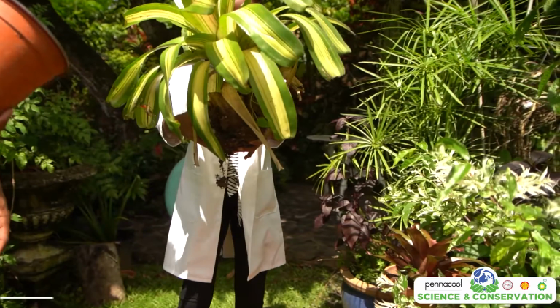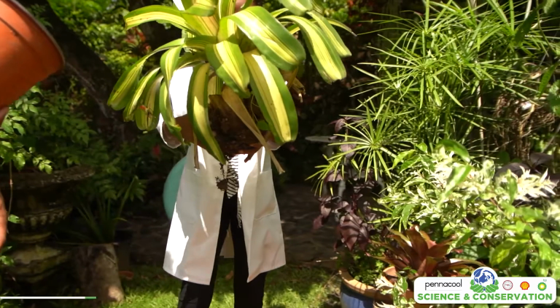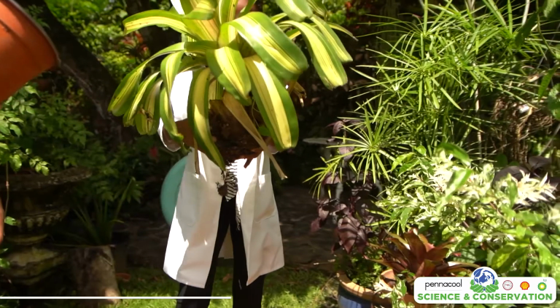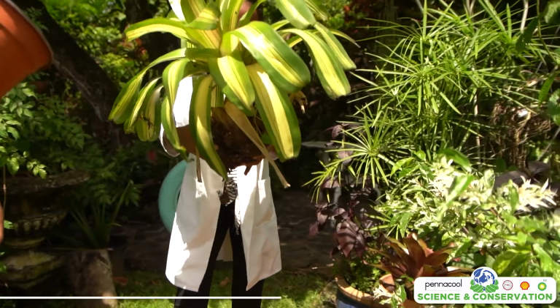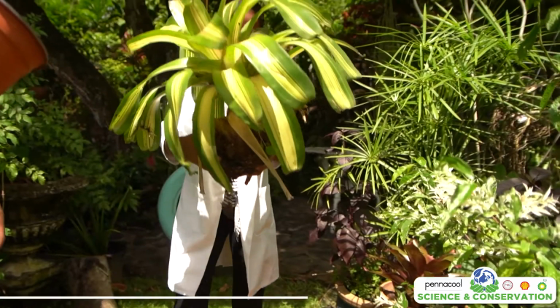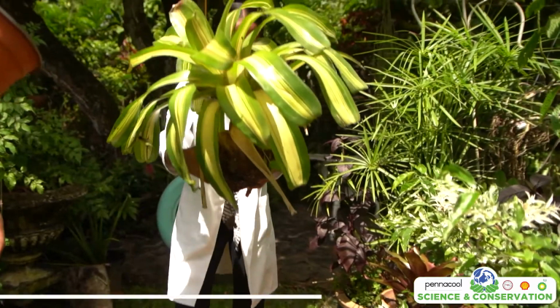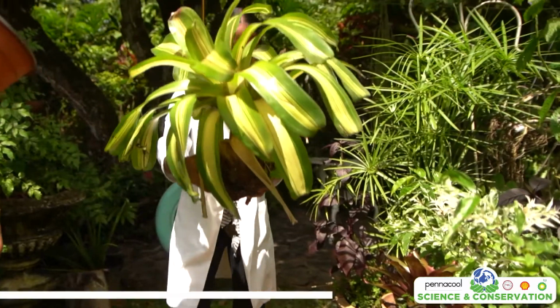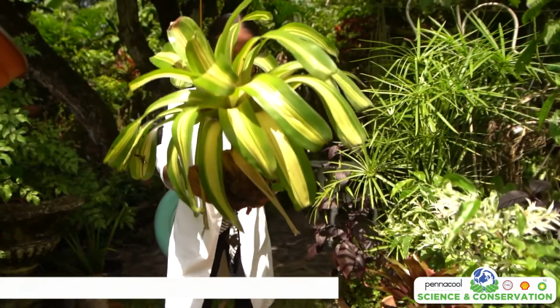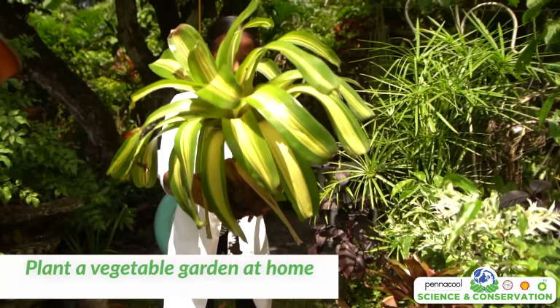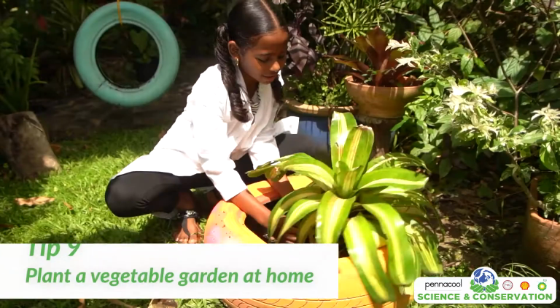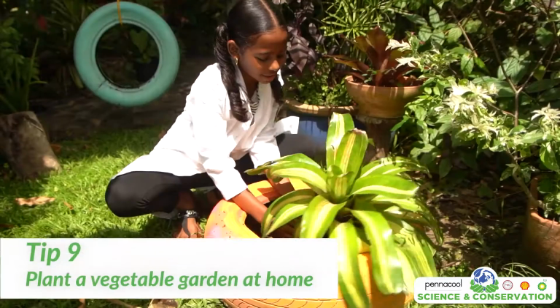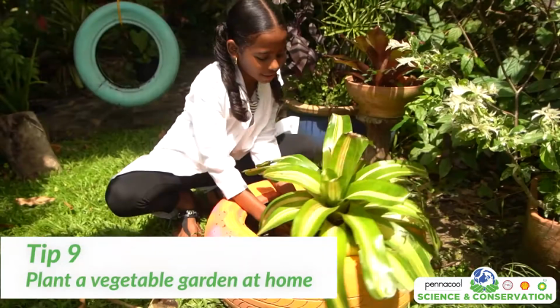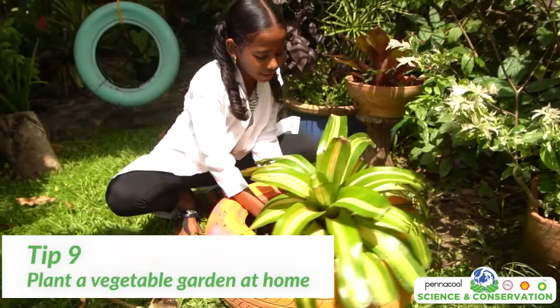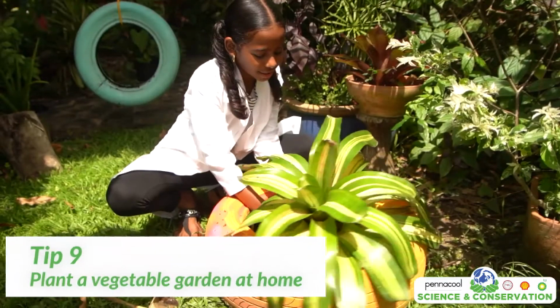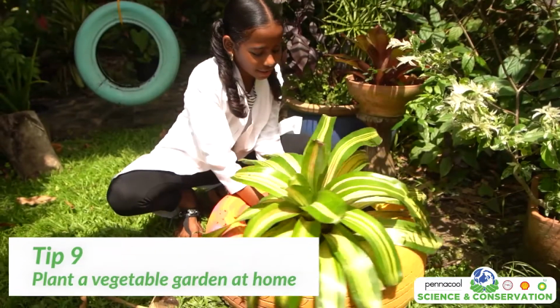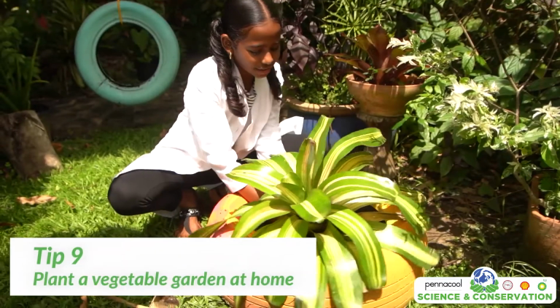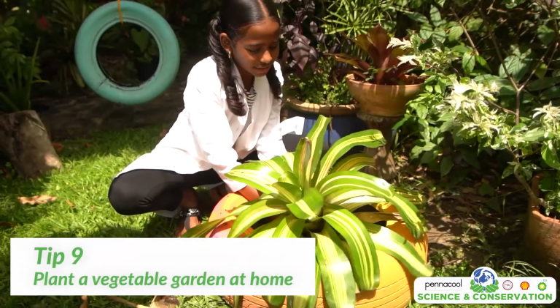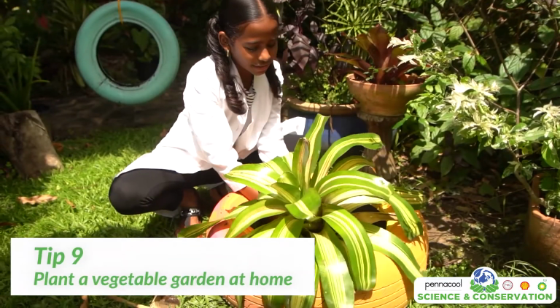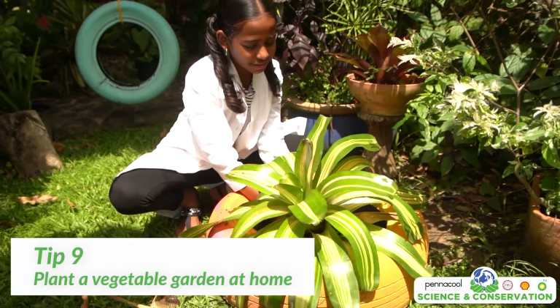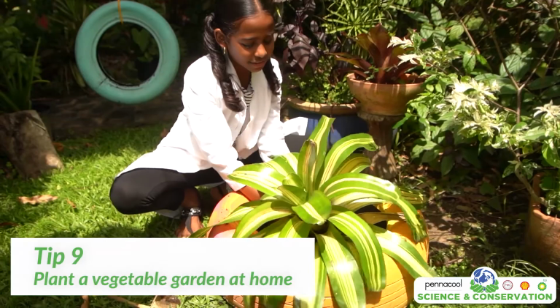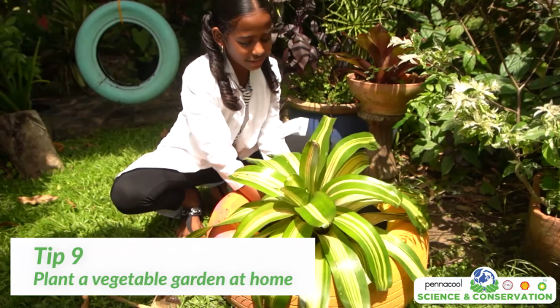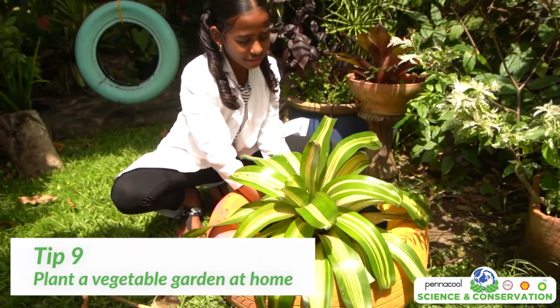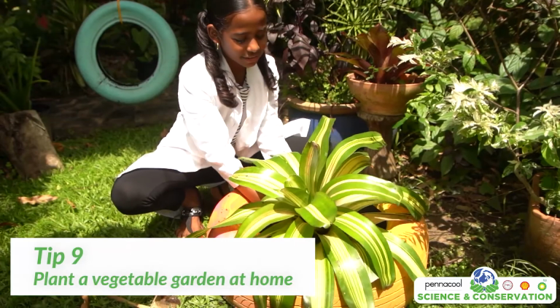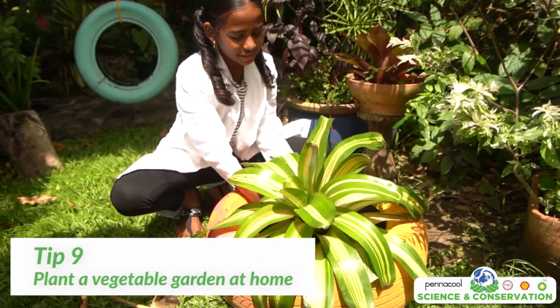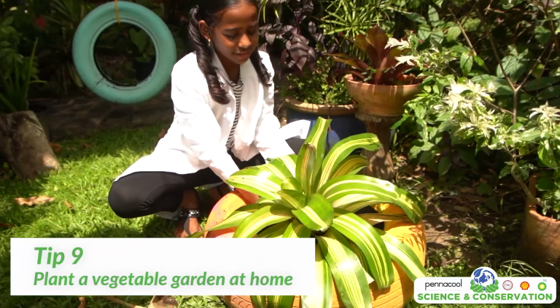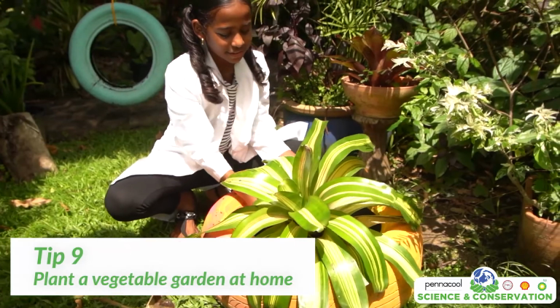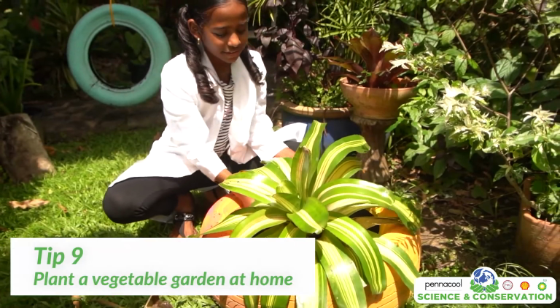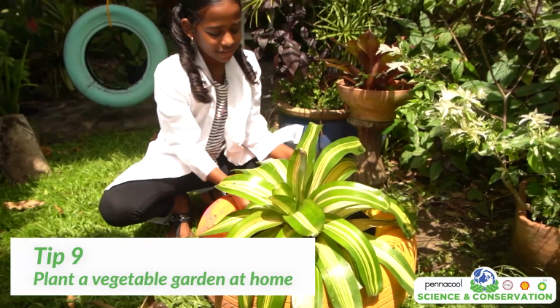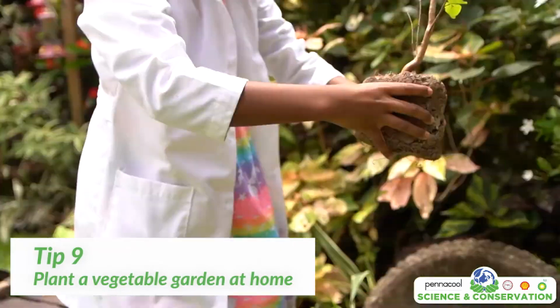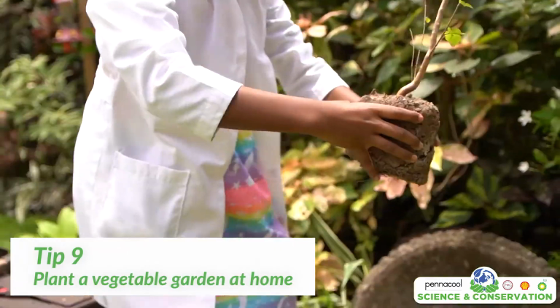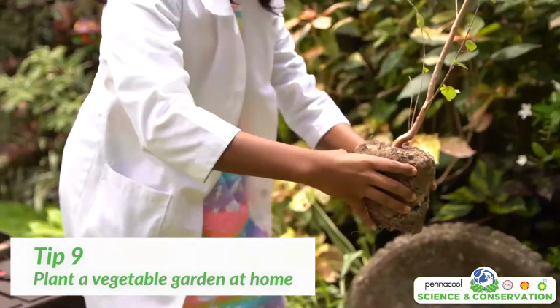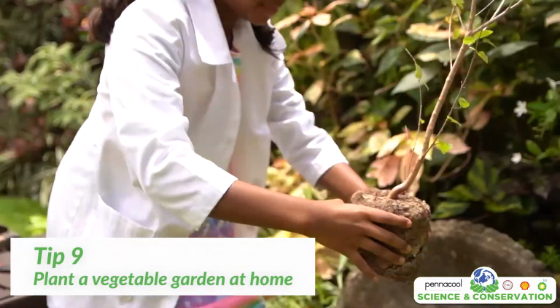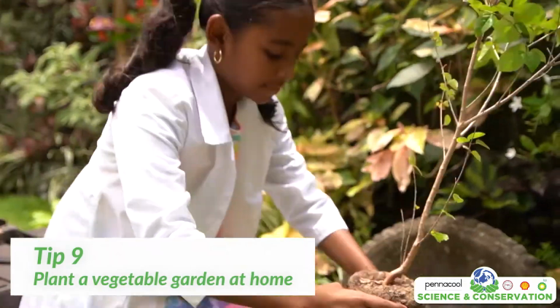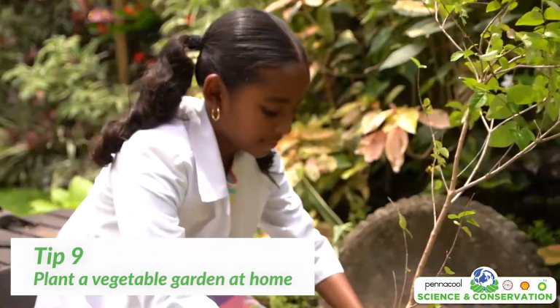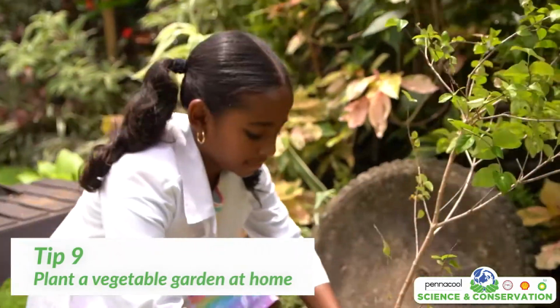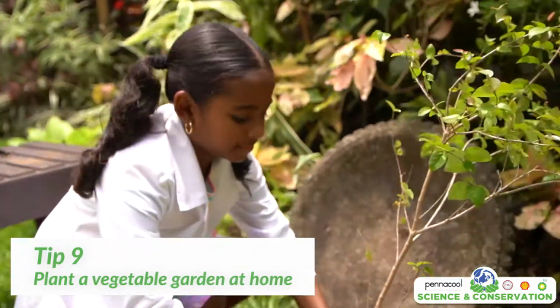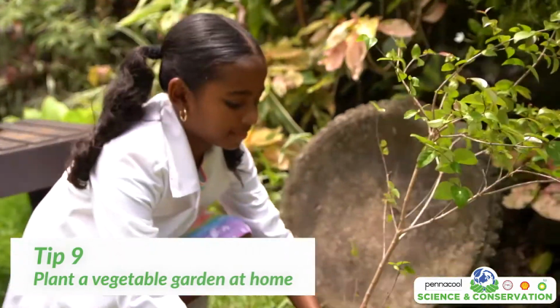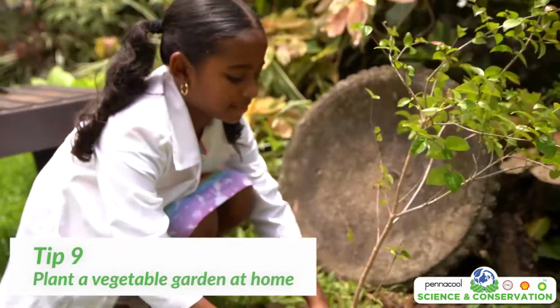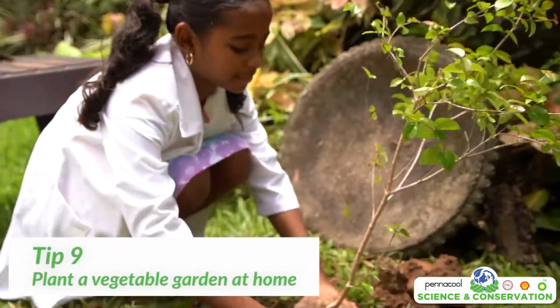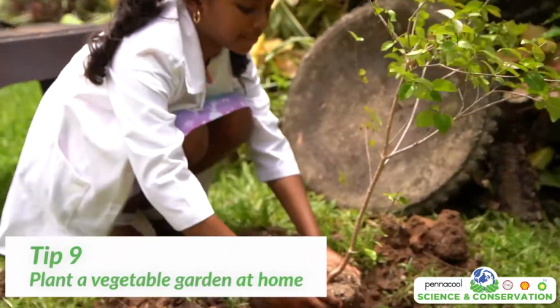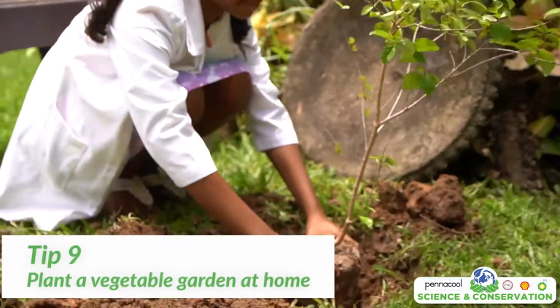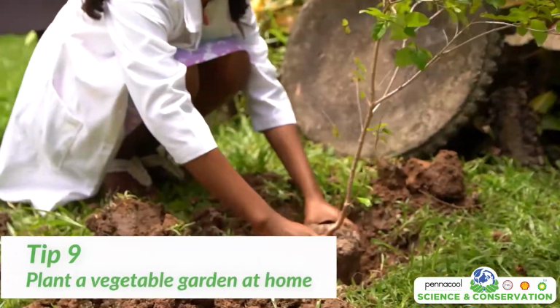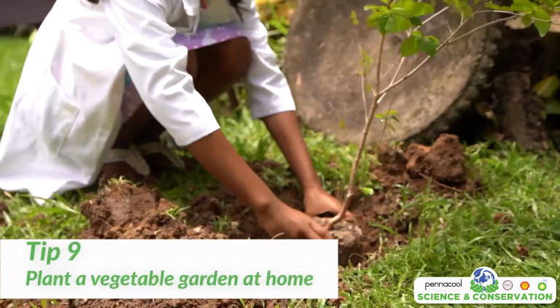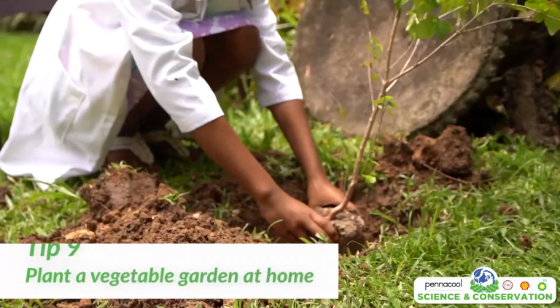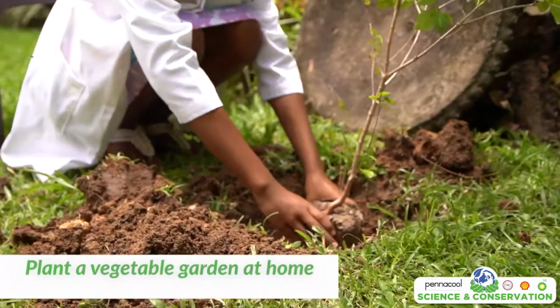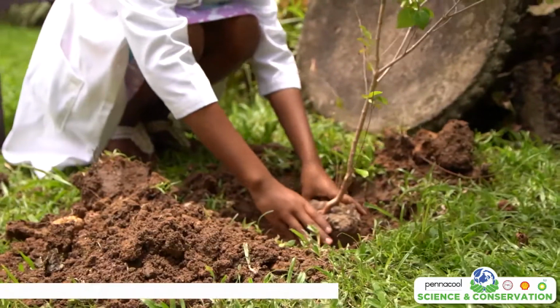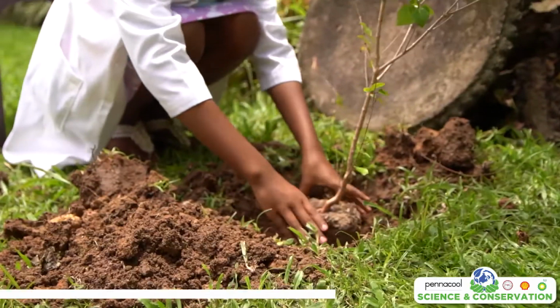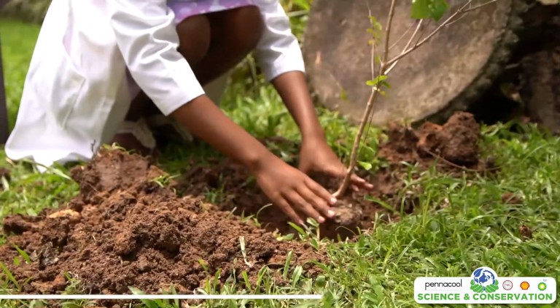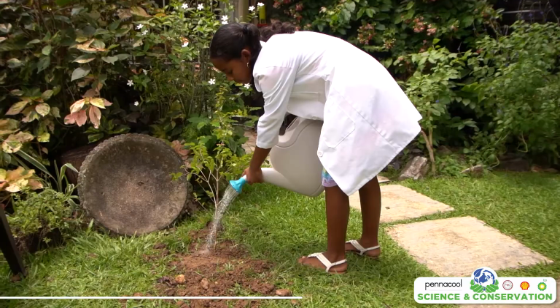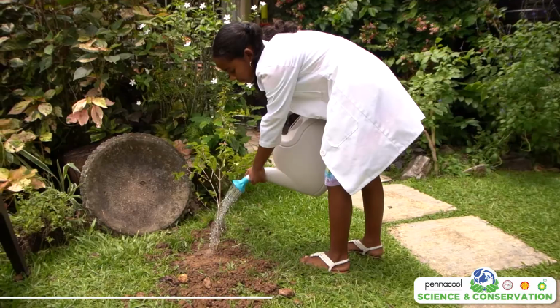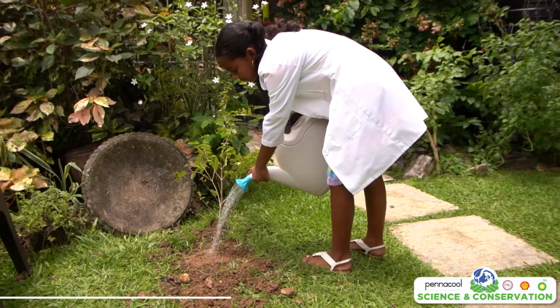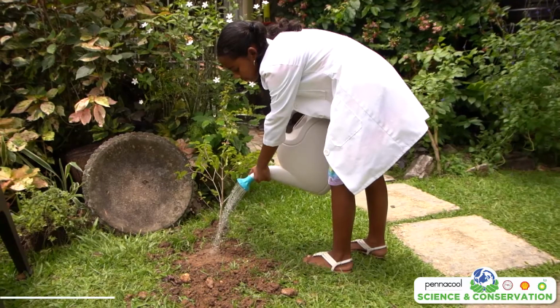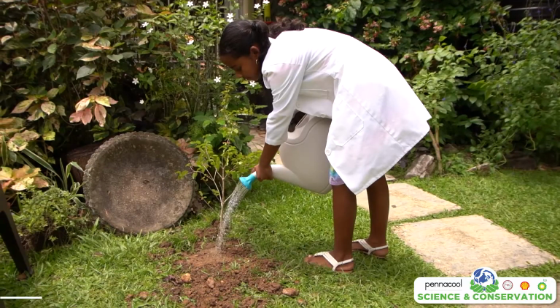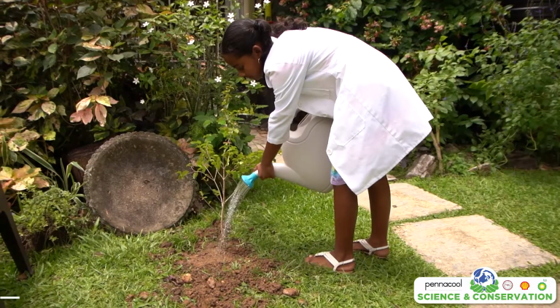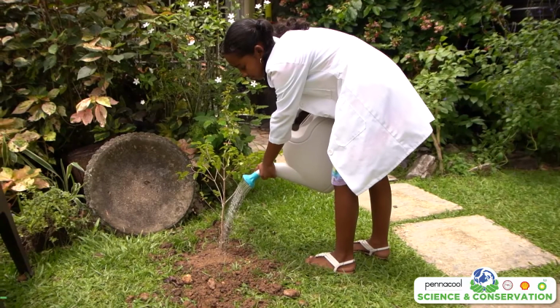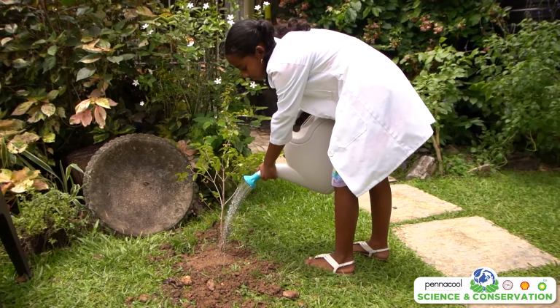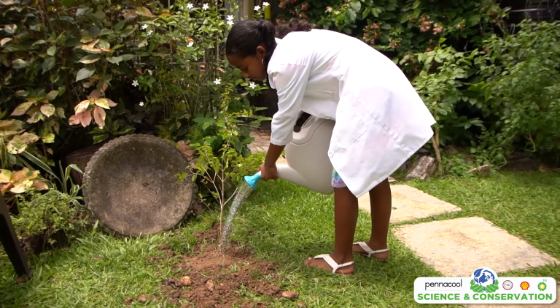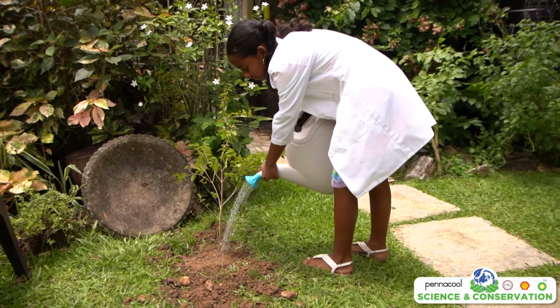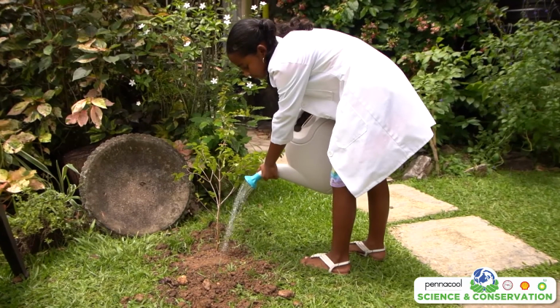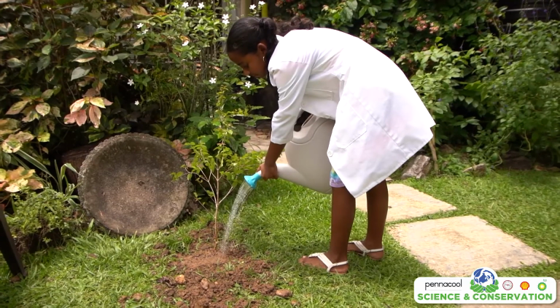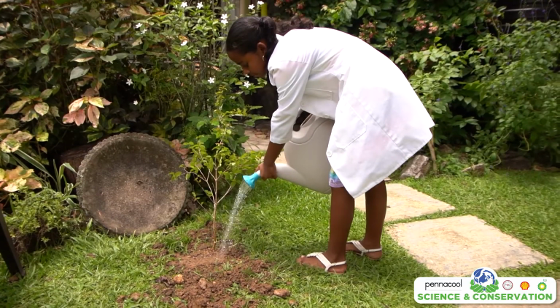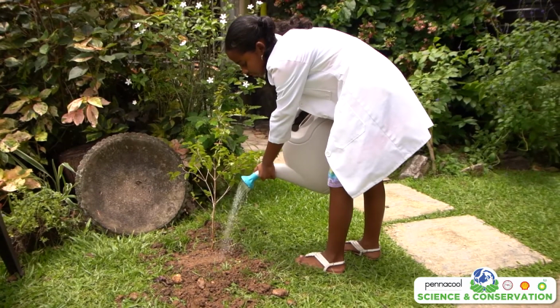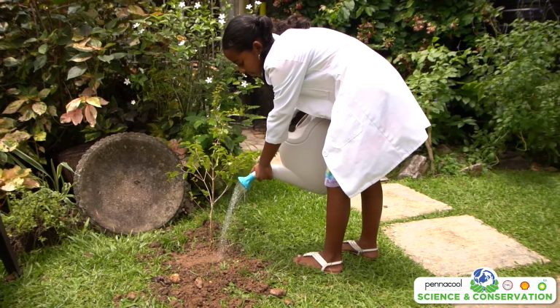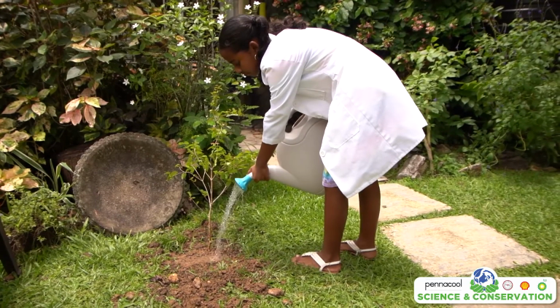Tip number nine: plant a vegetable garden at home. Growing your own food is one of the most fulfilling ways to be more sustainable.